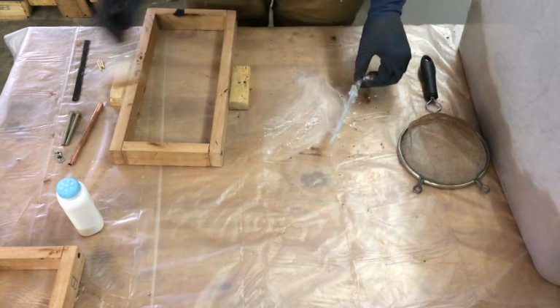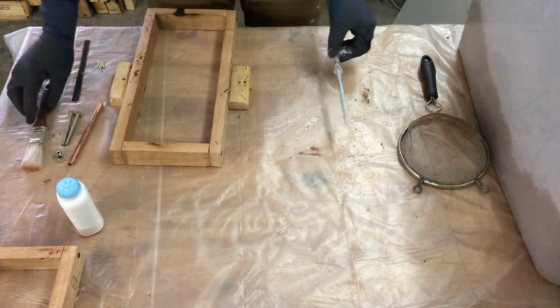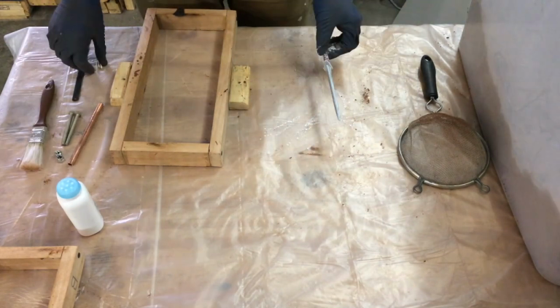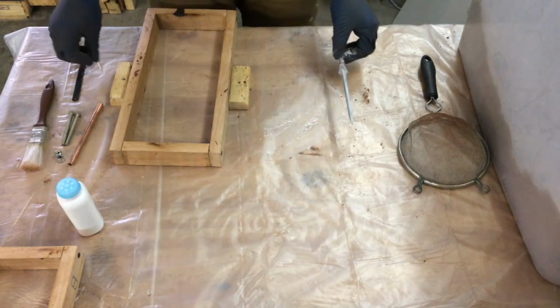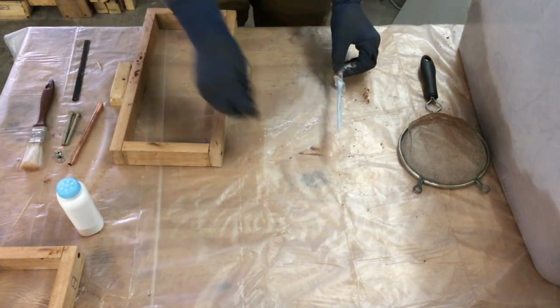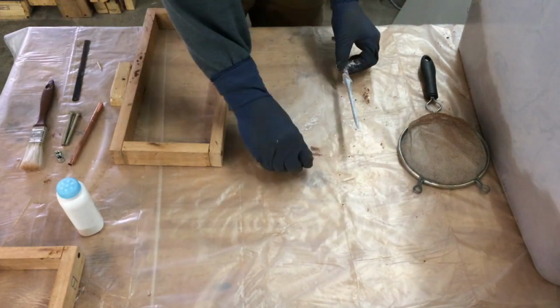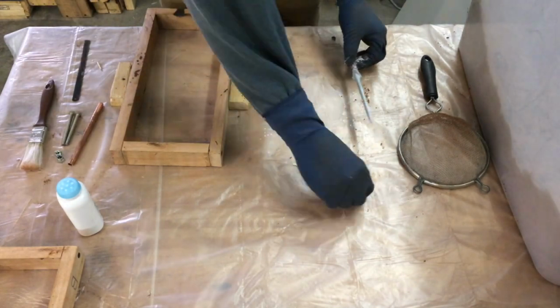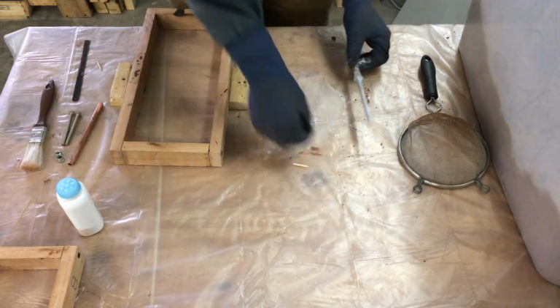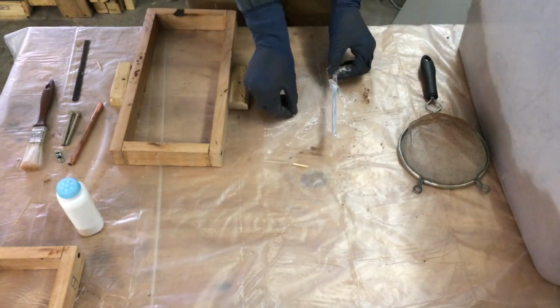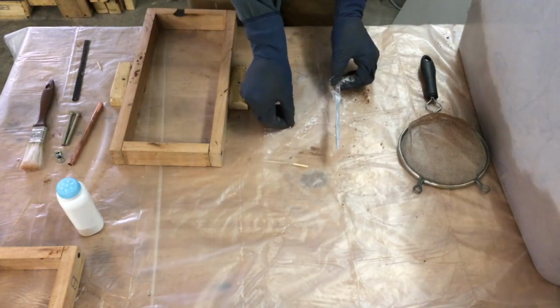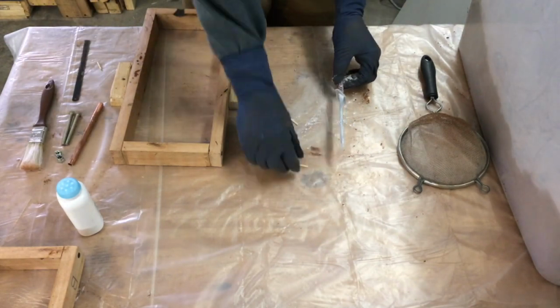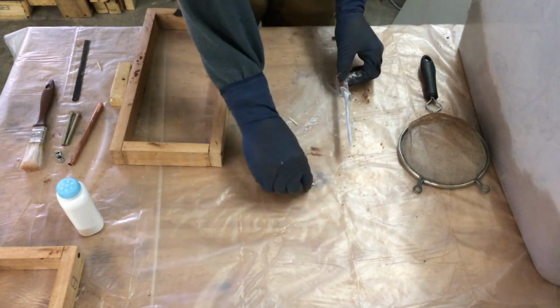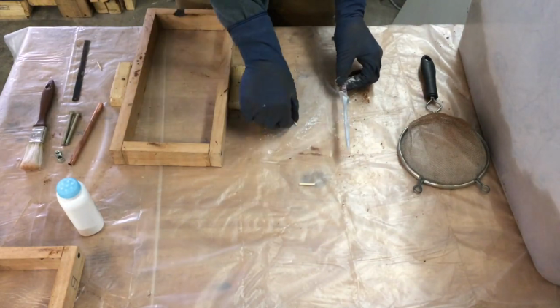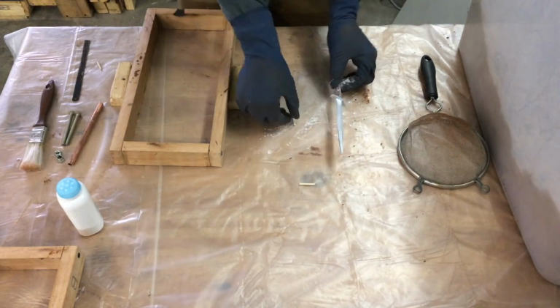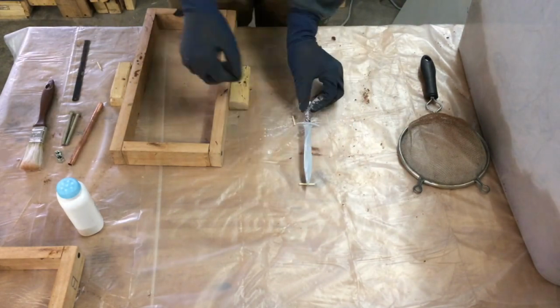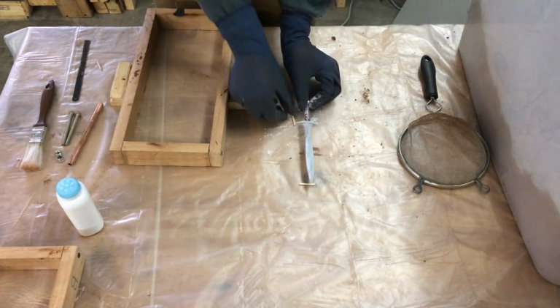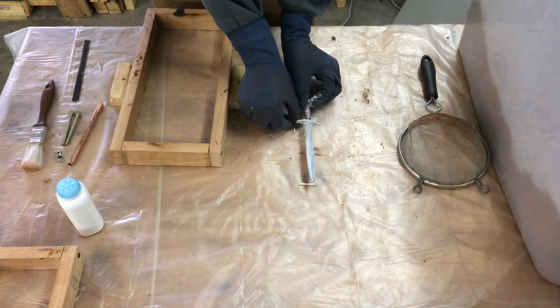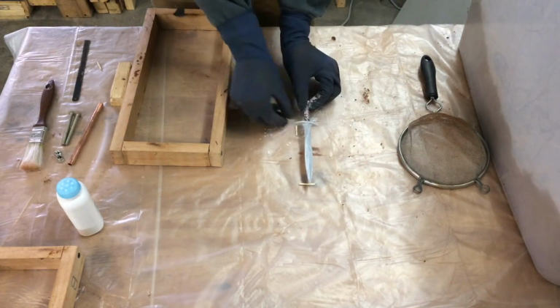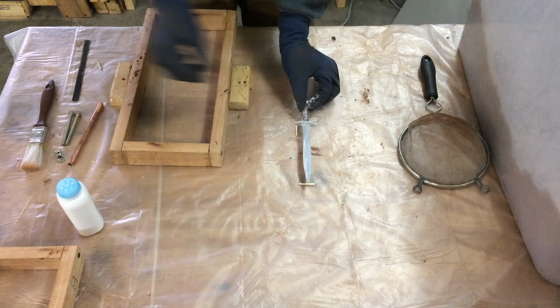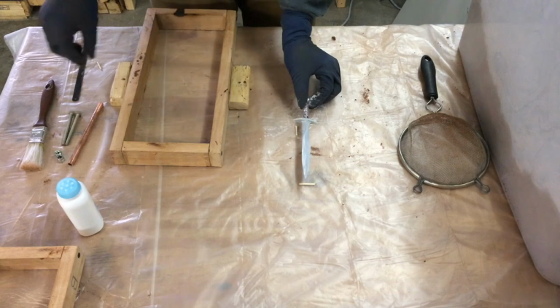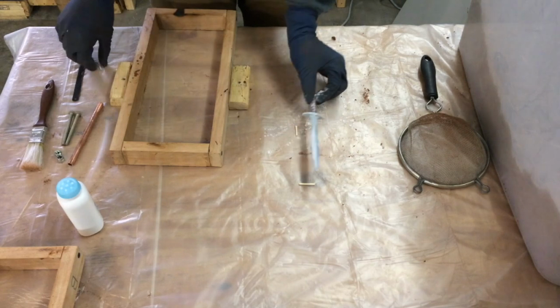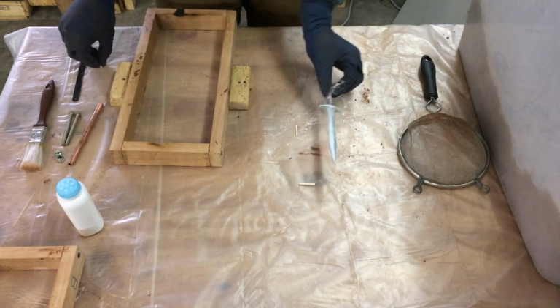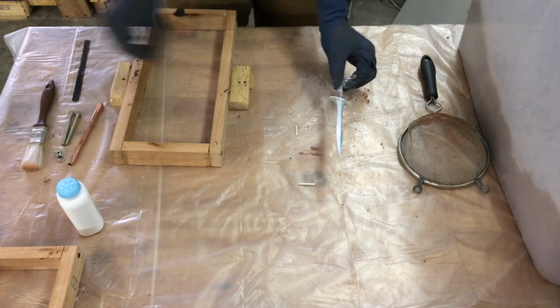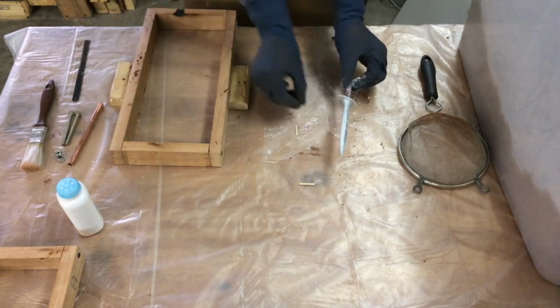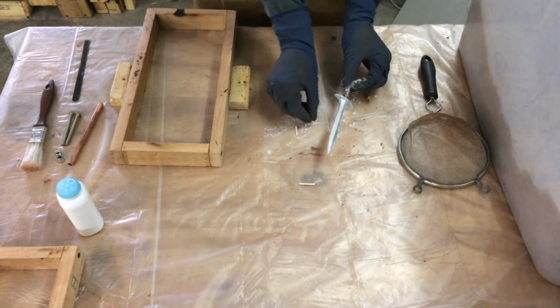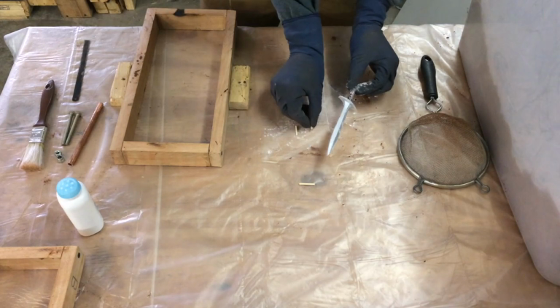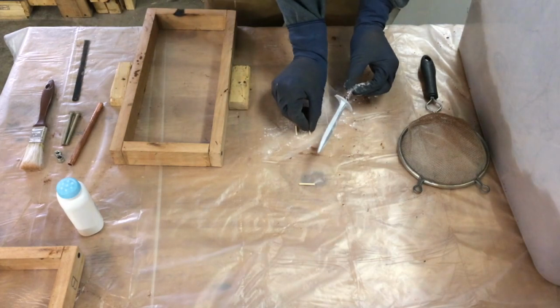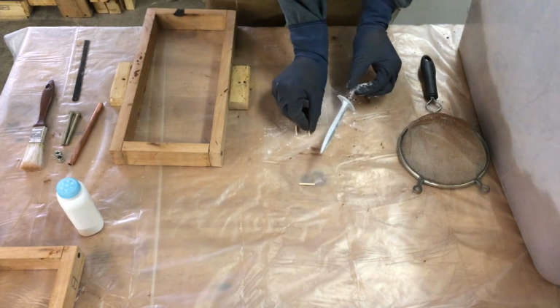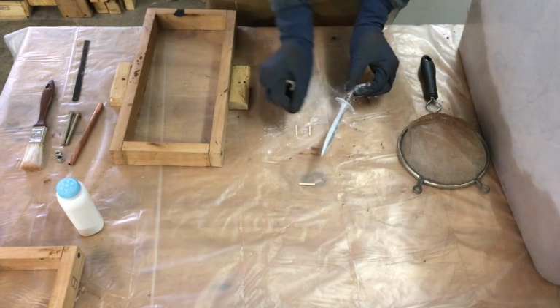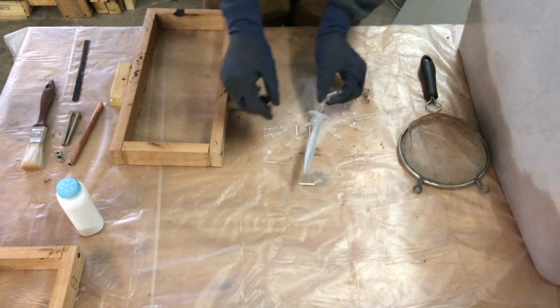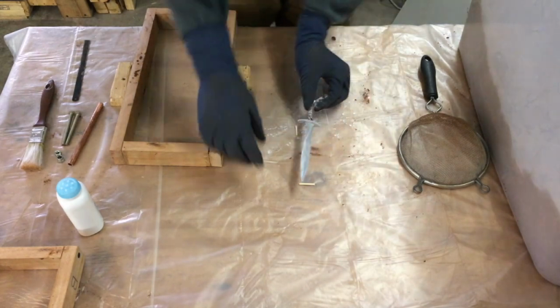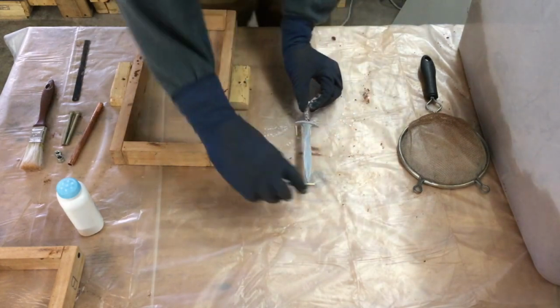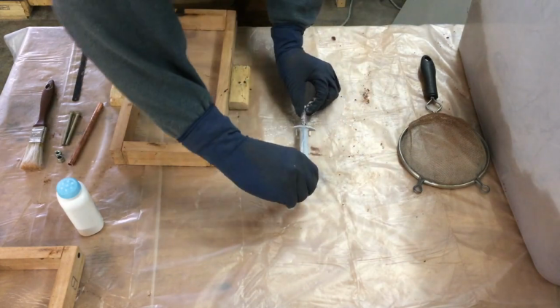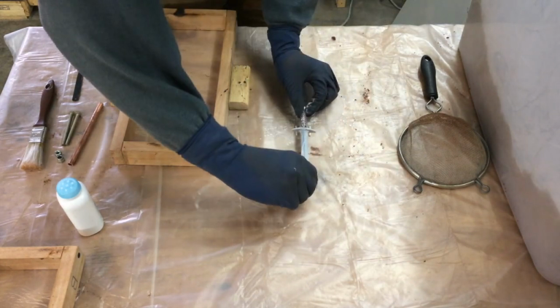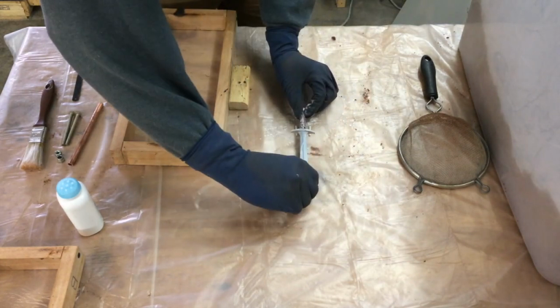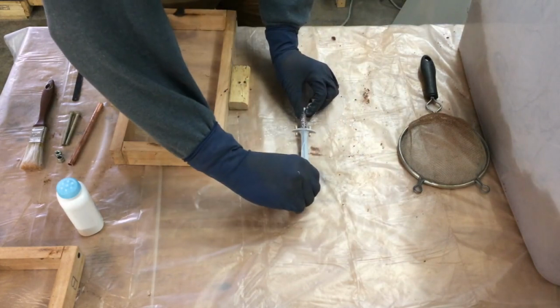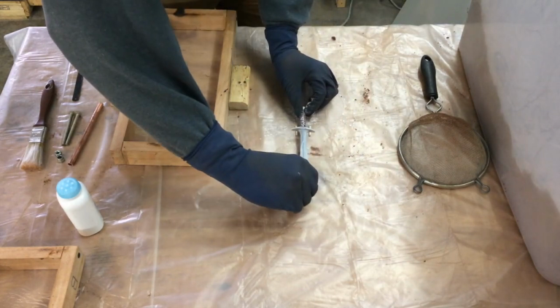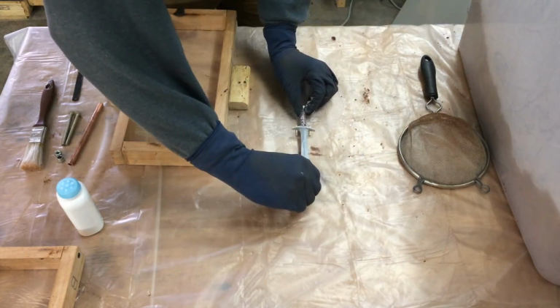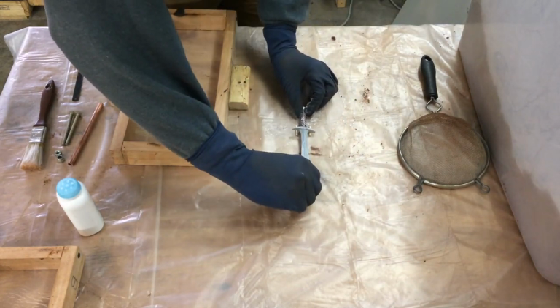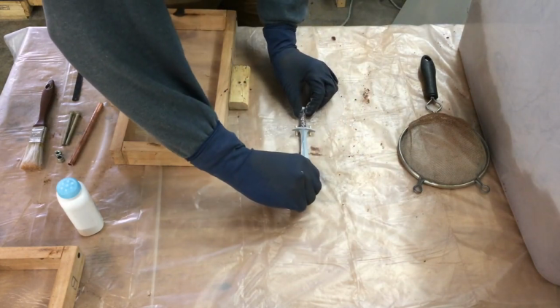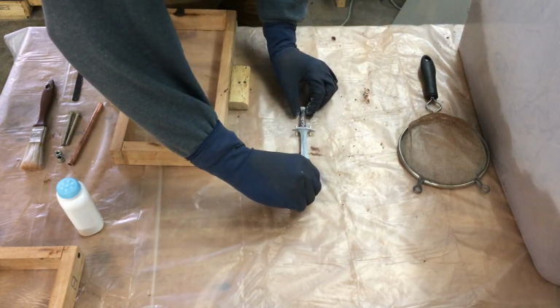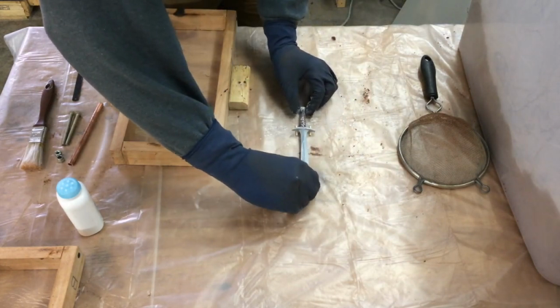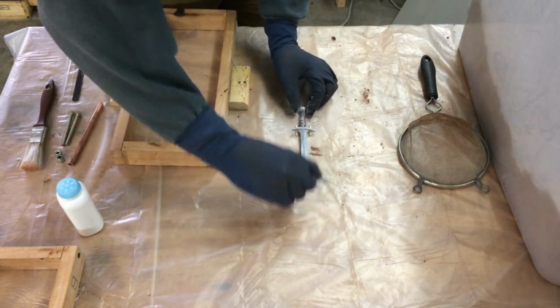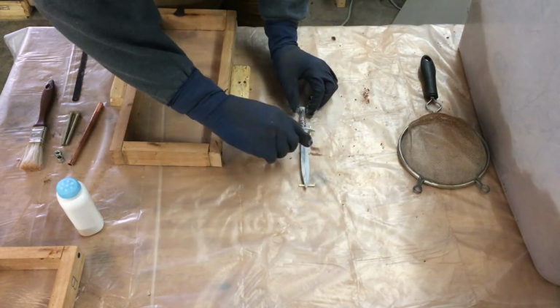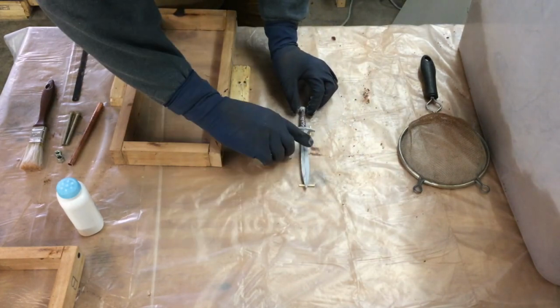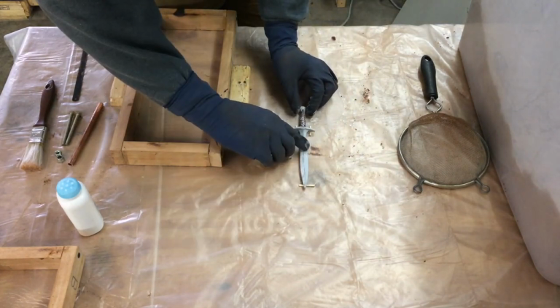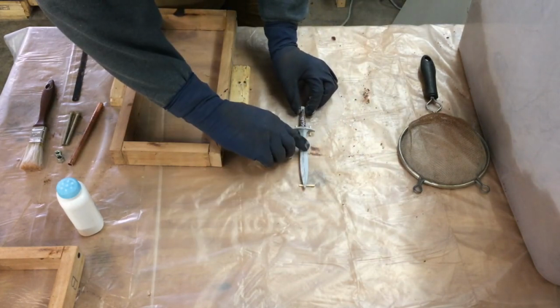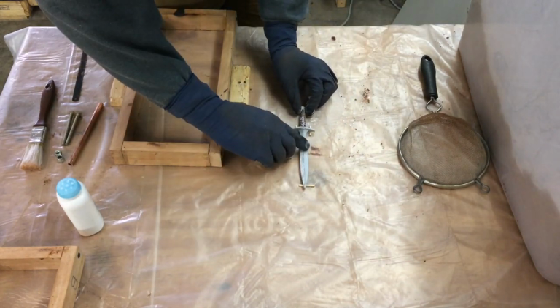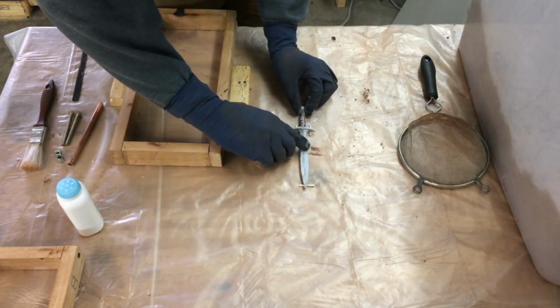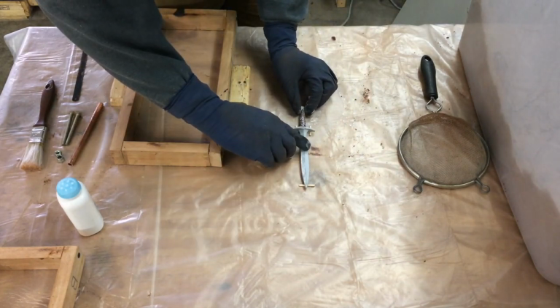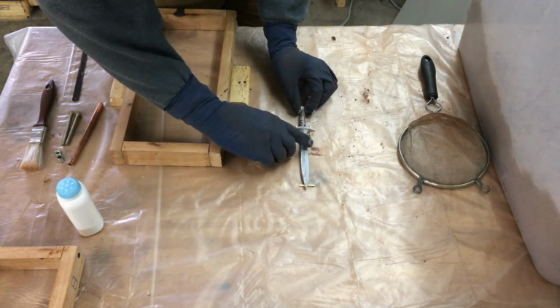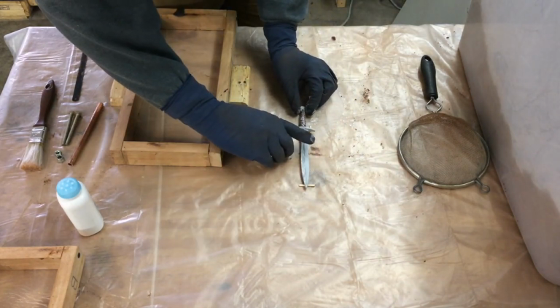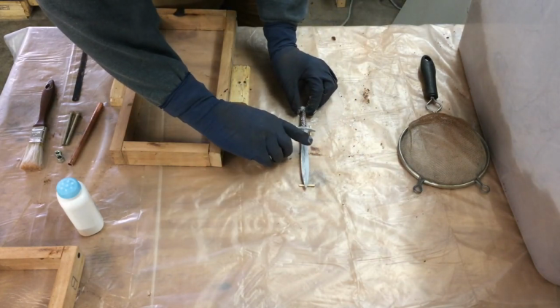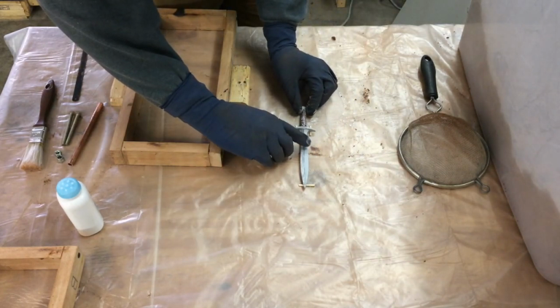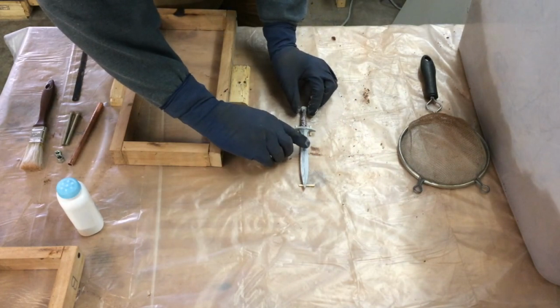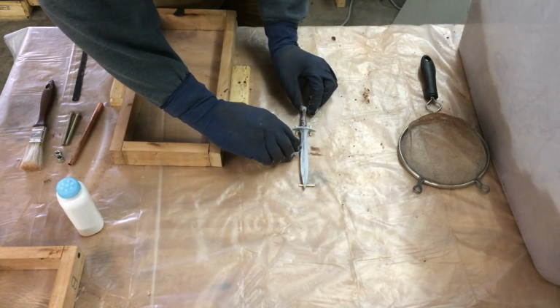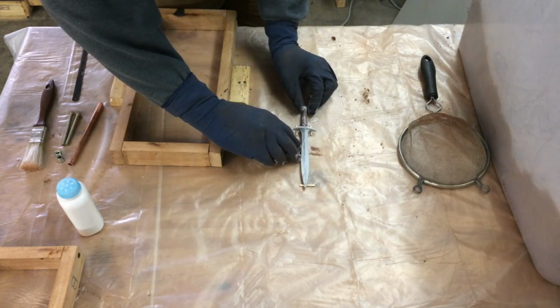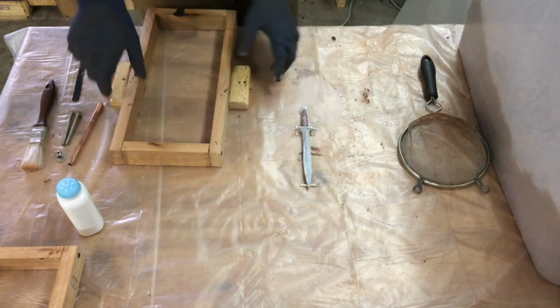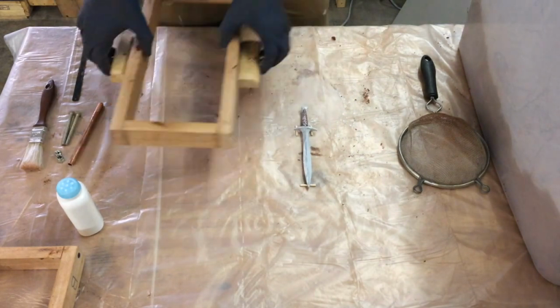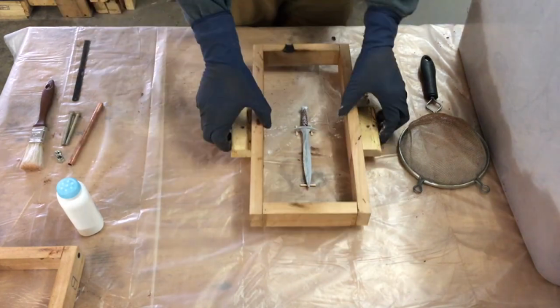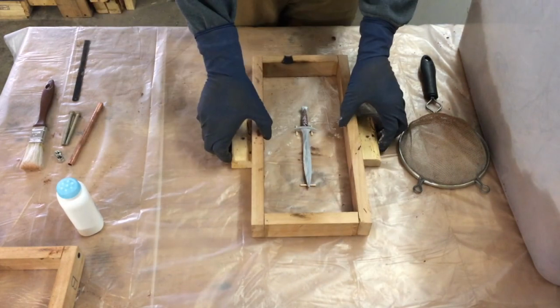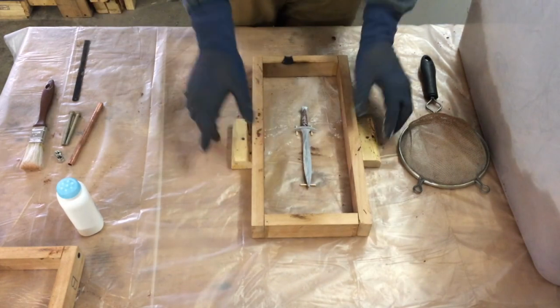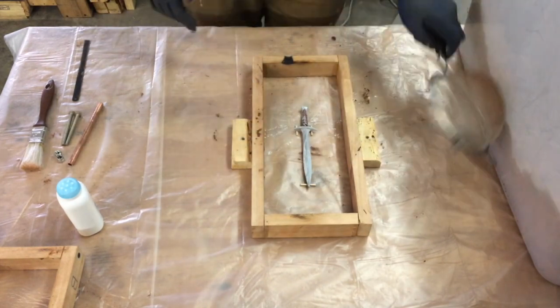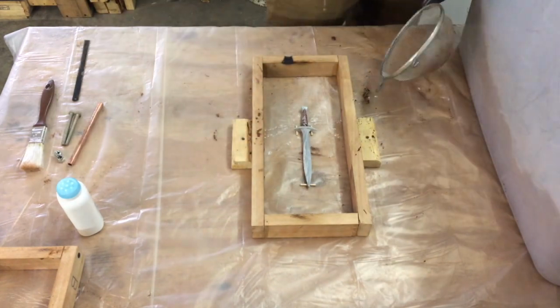When casting an object that does not lie flat, I like to prop it up so it does not rock while I pack in the sand.